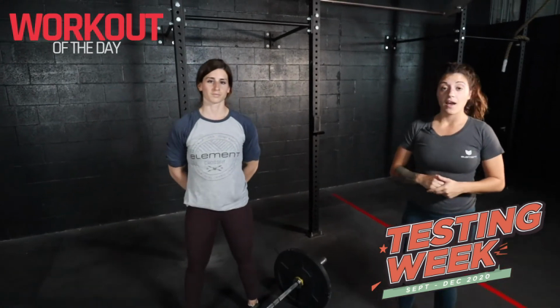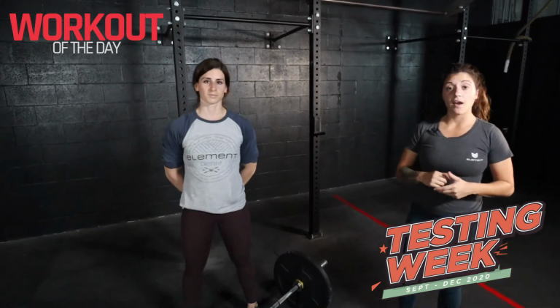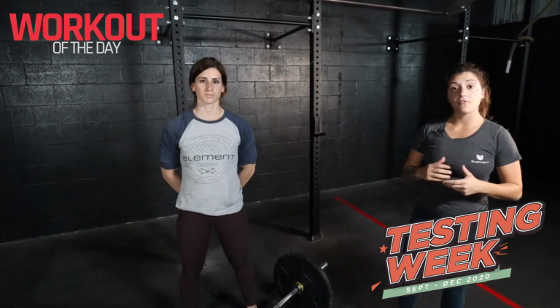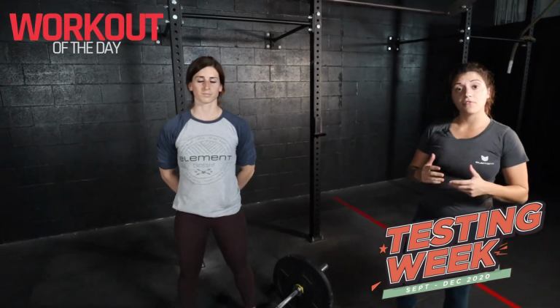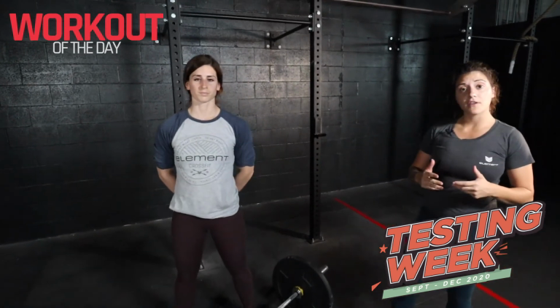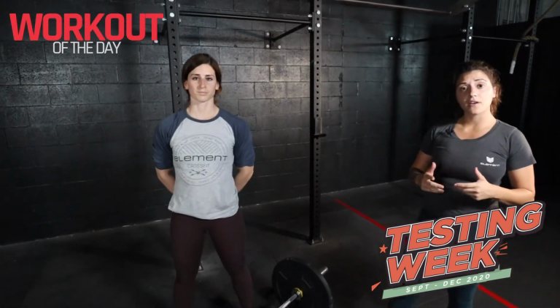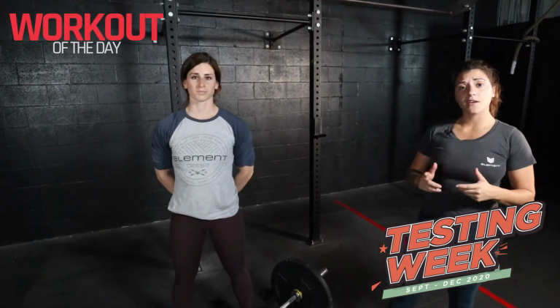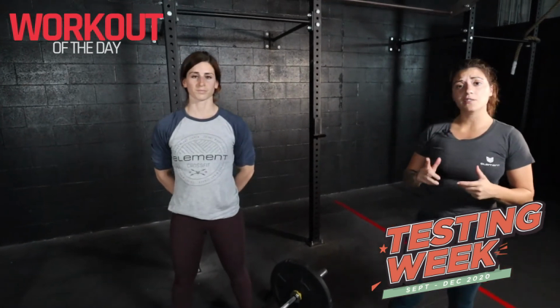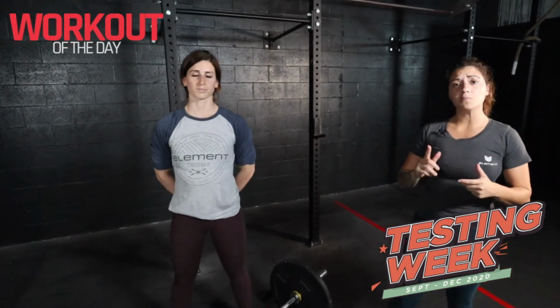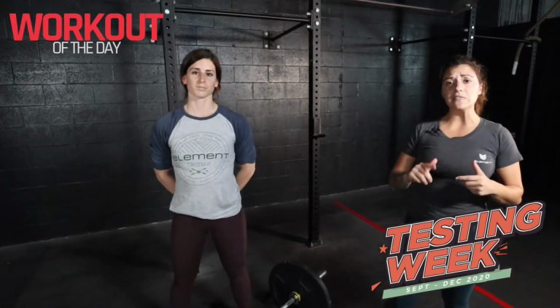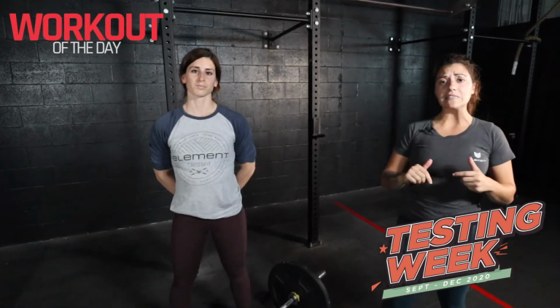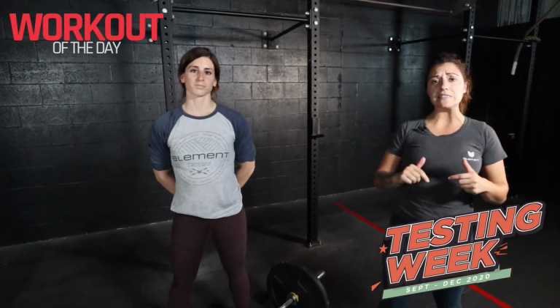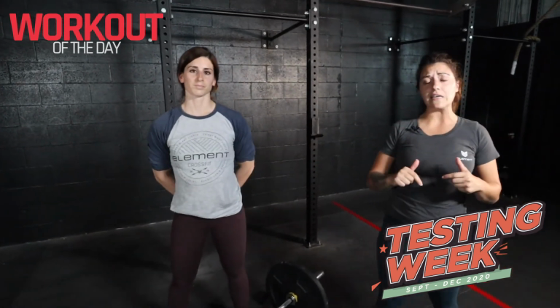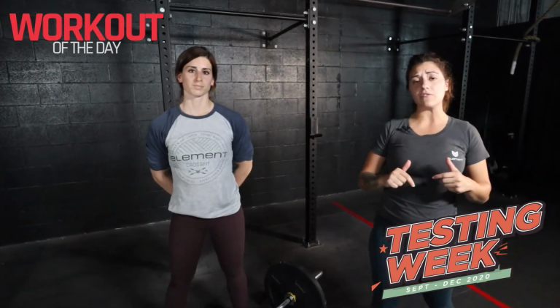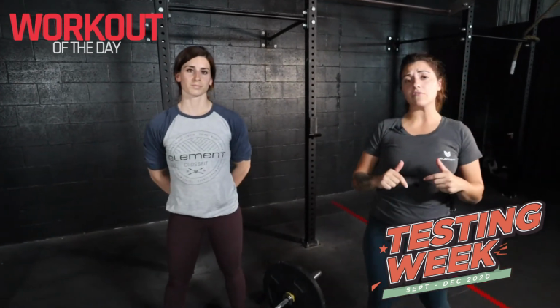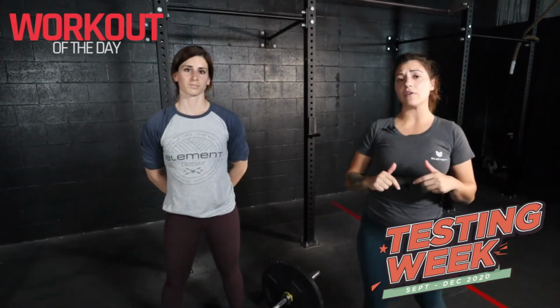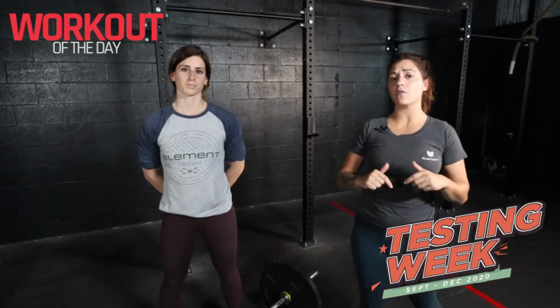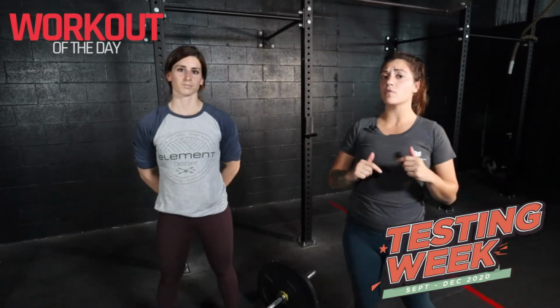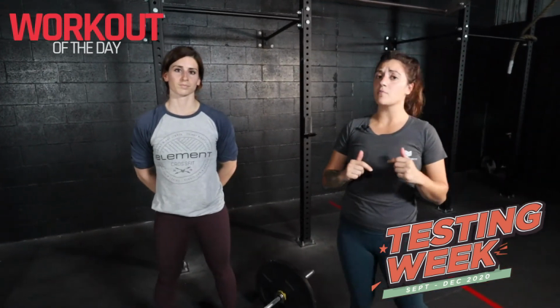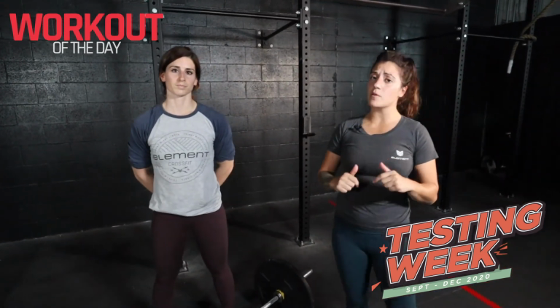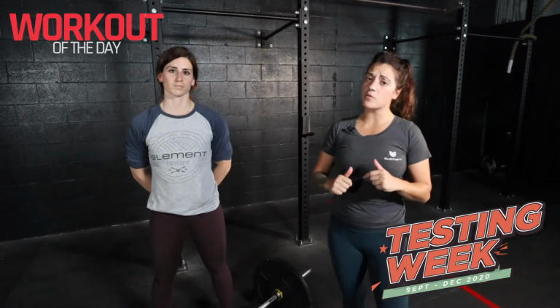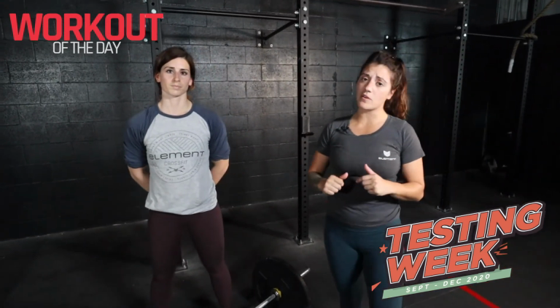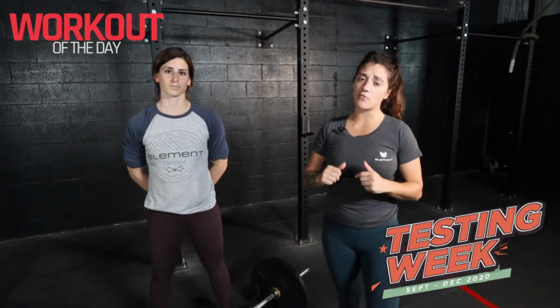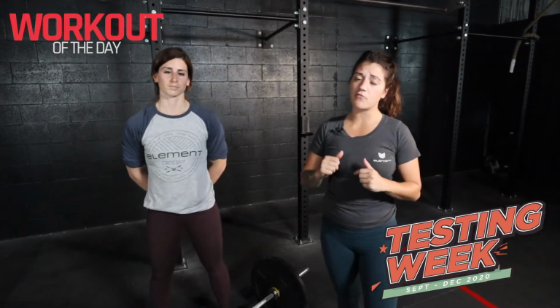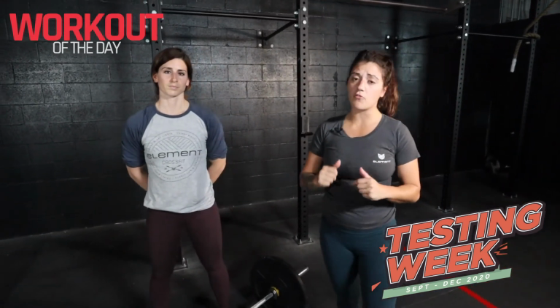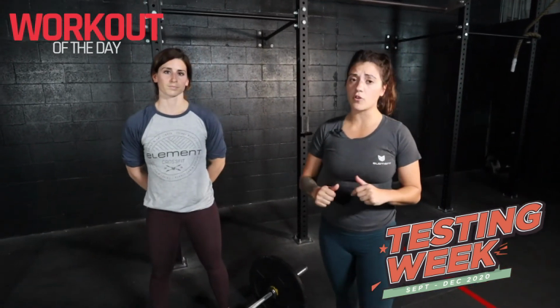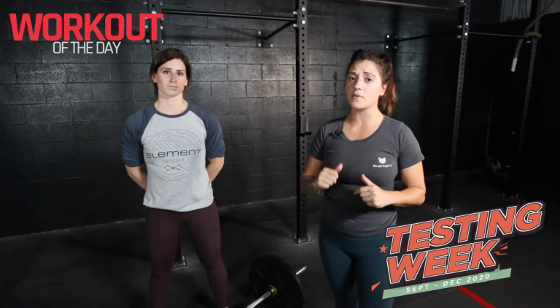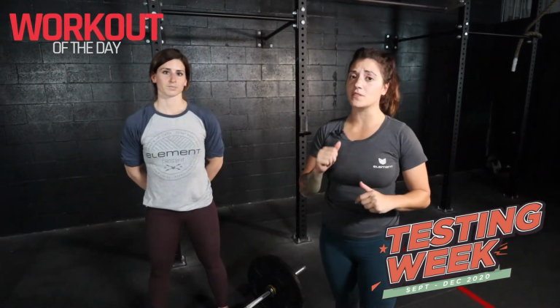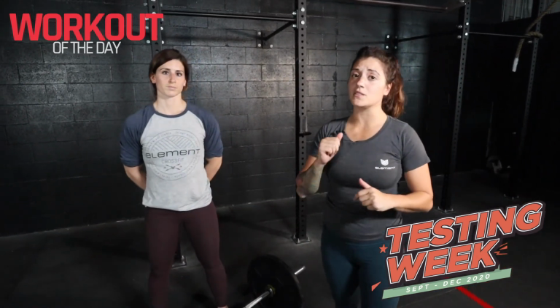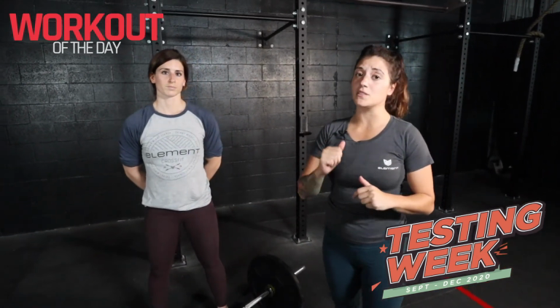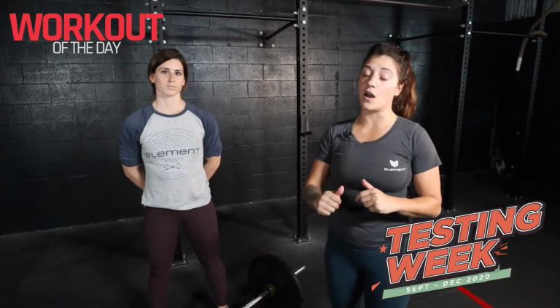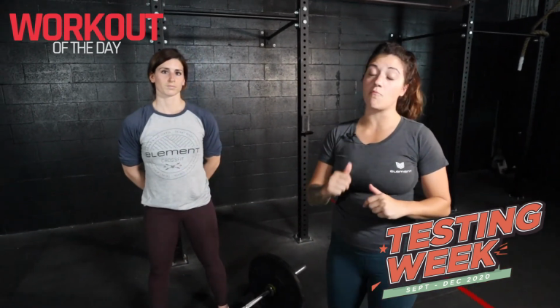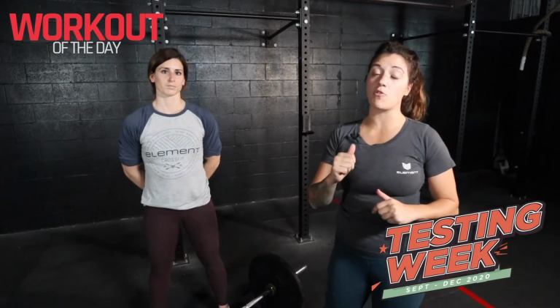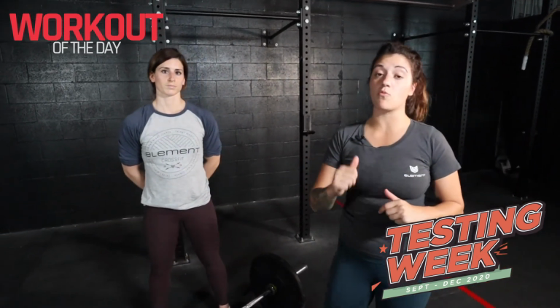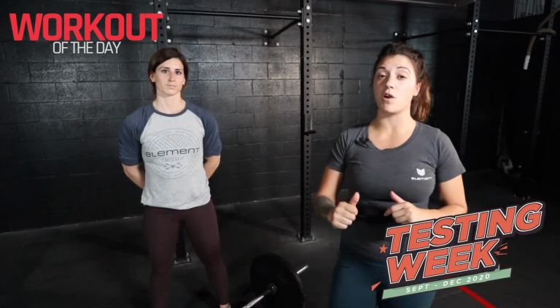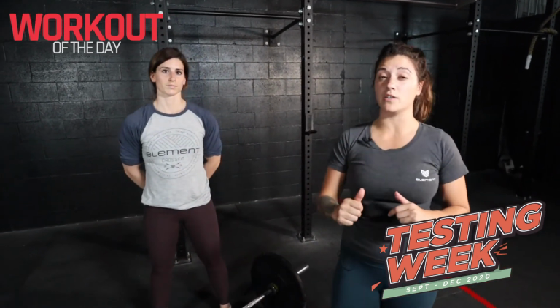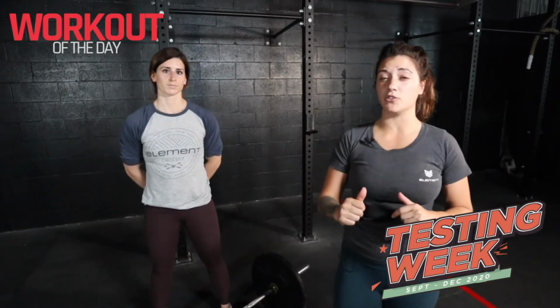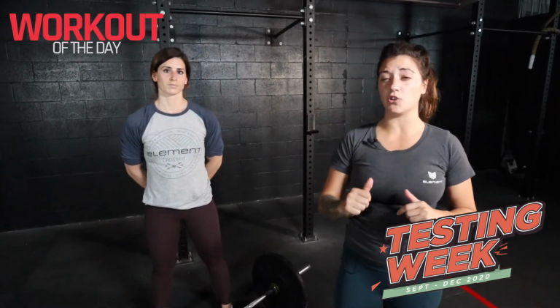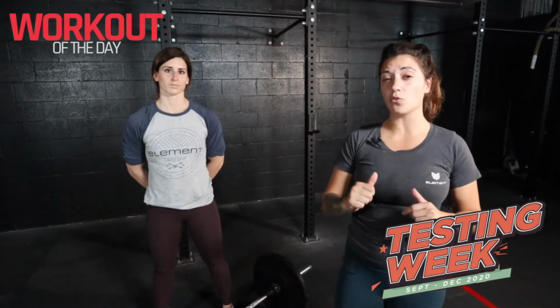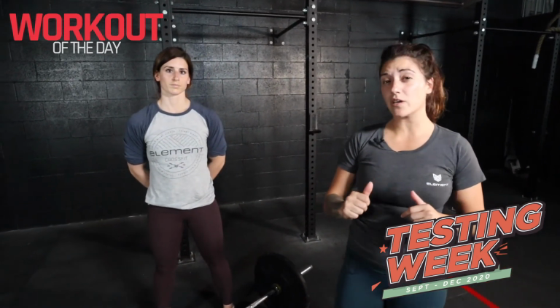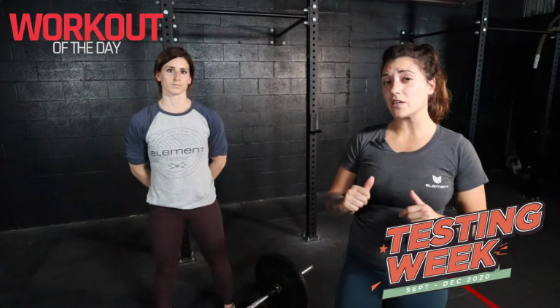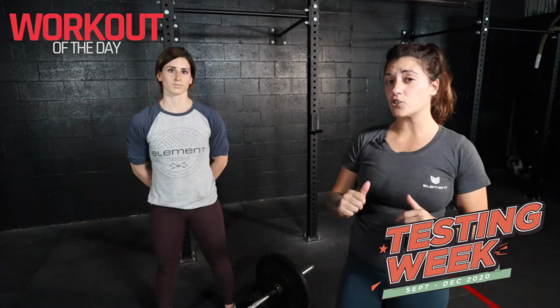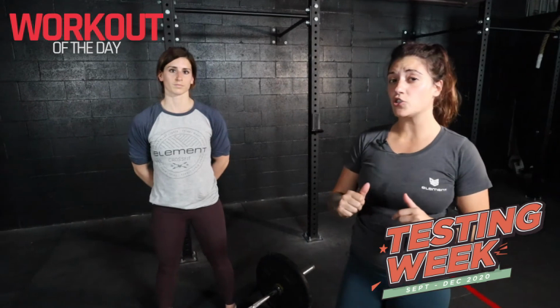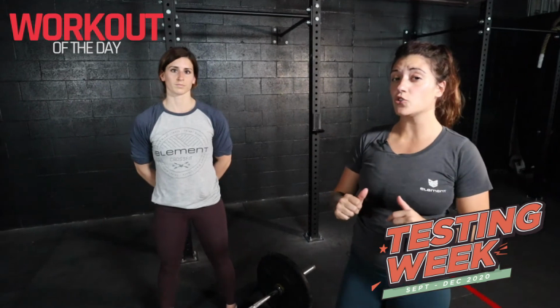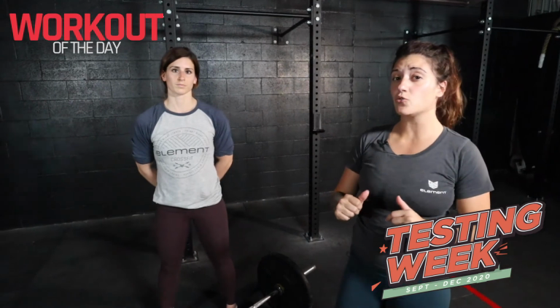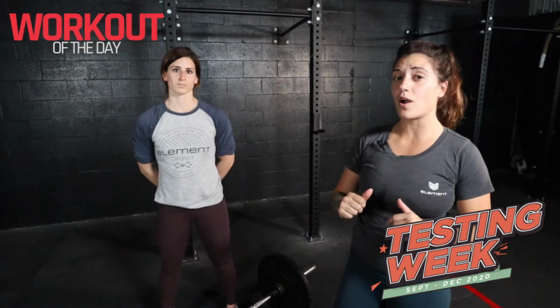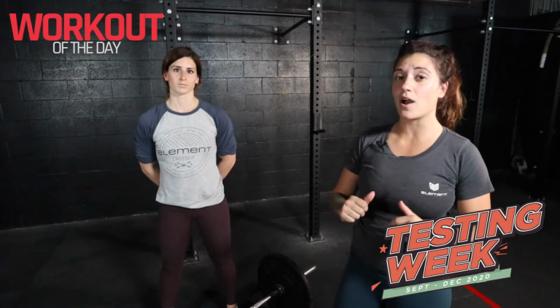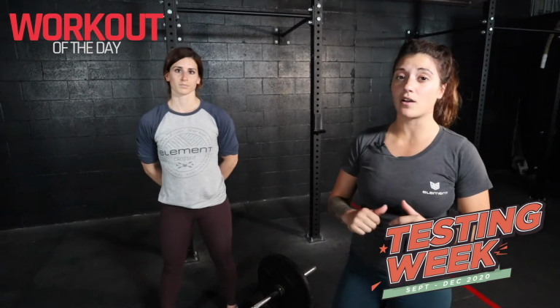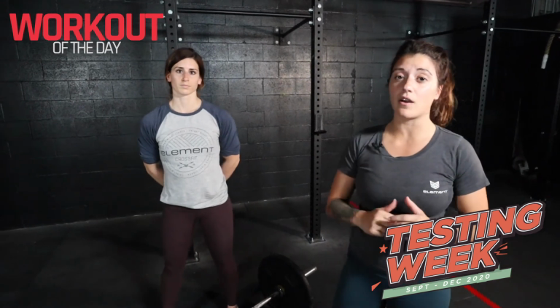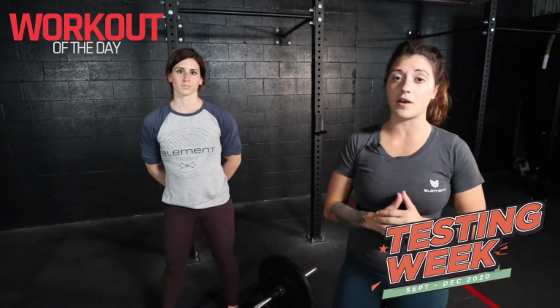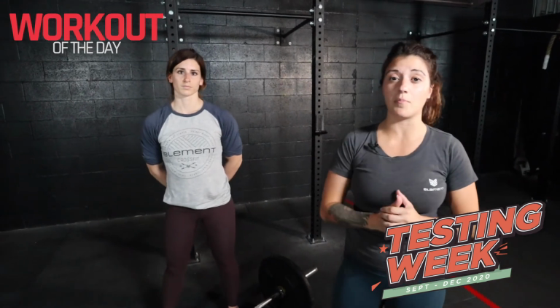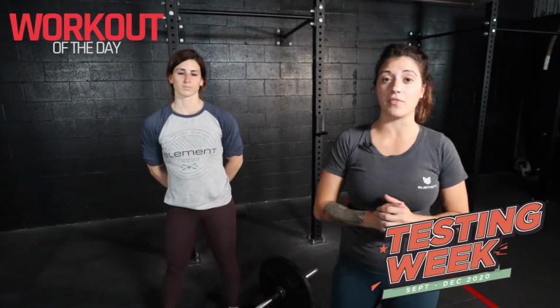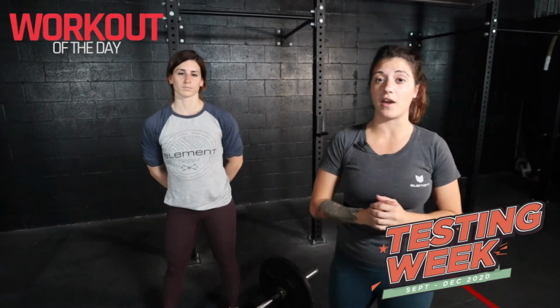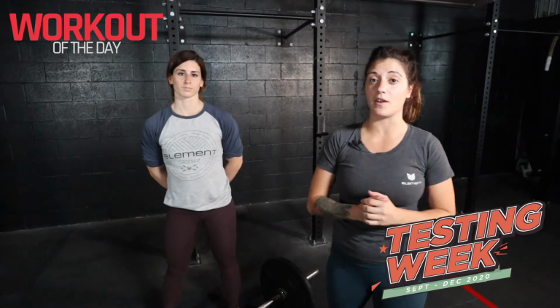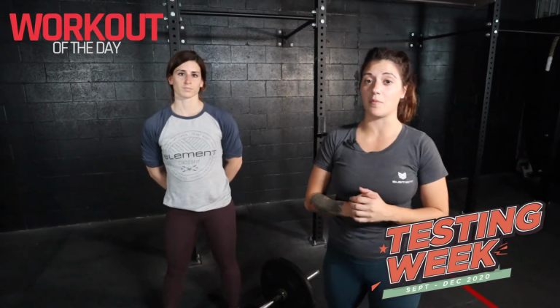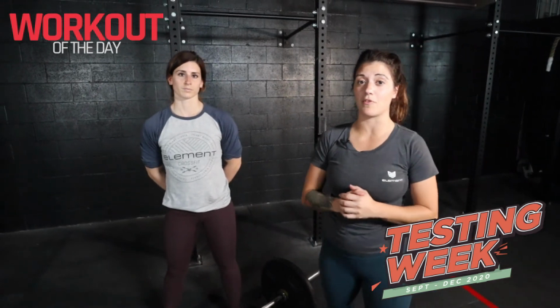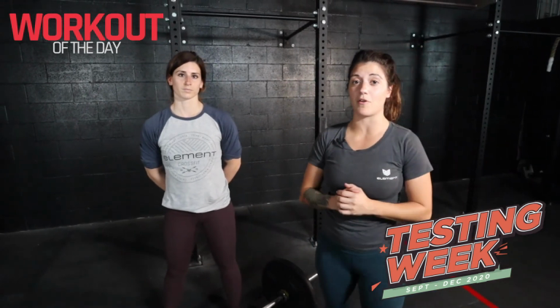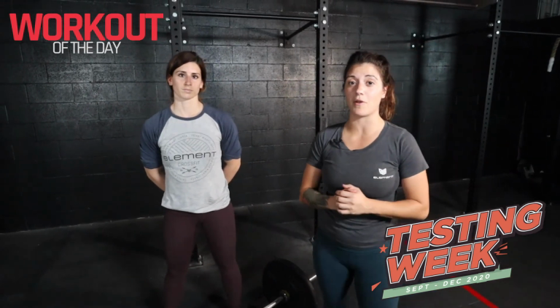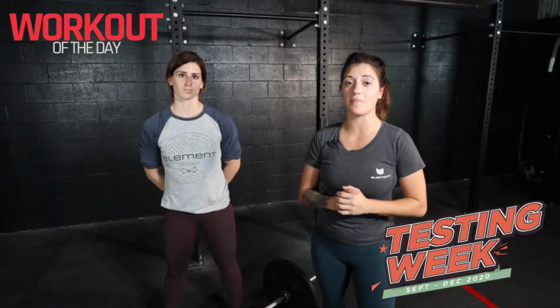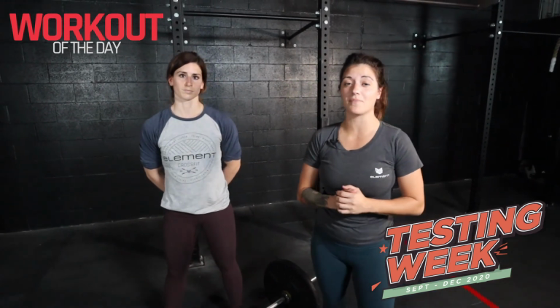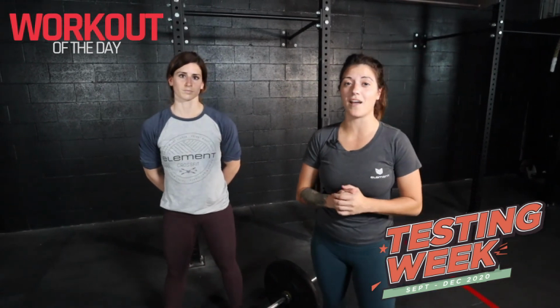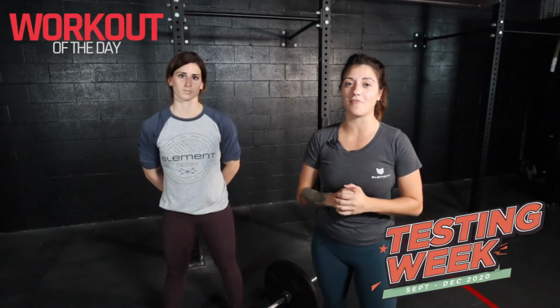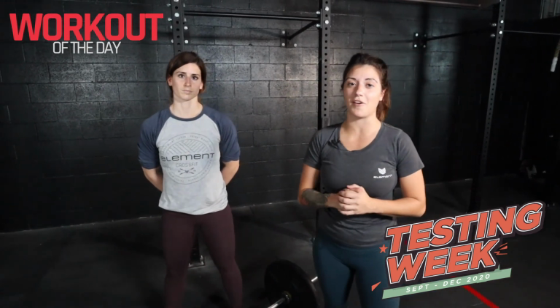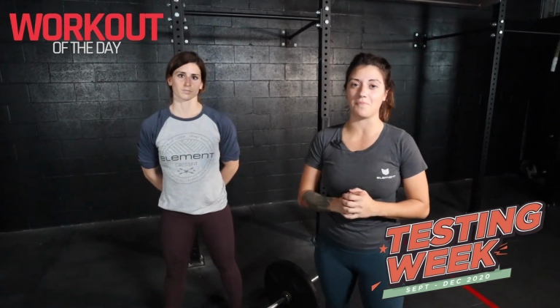Have fun, guys. Be safe, and remember that form is number one. Don't get too caught up on that number, all right? Have fun.